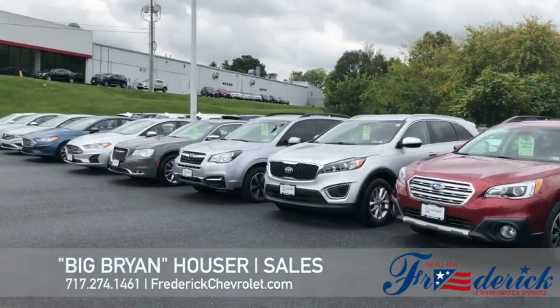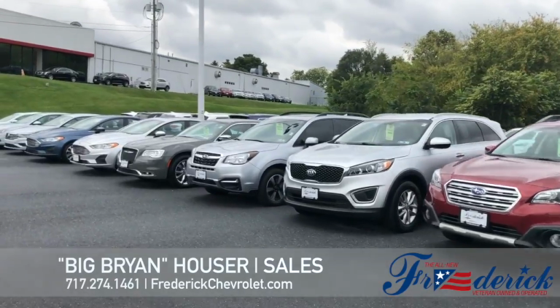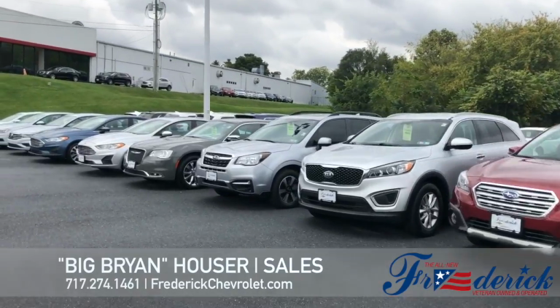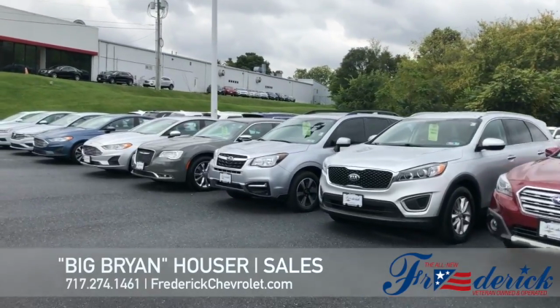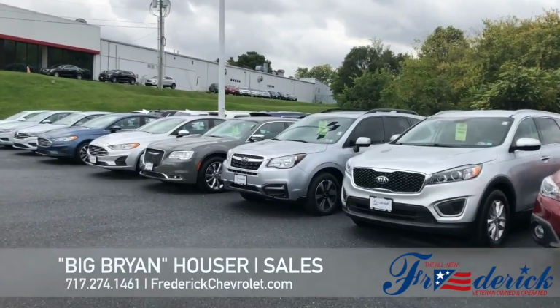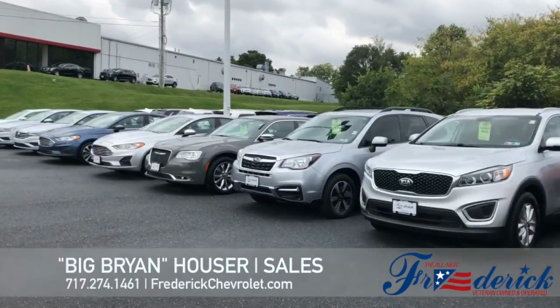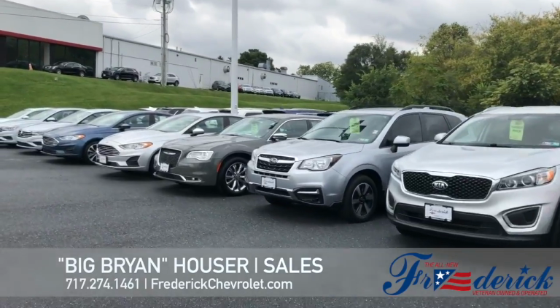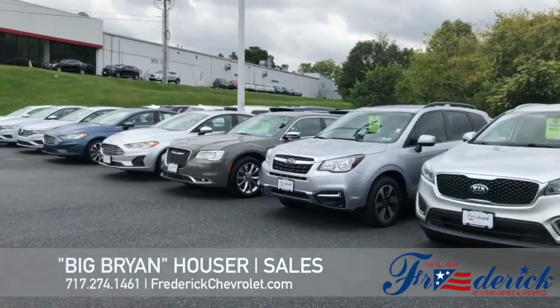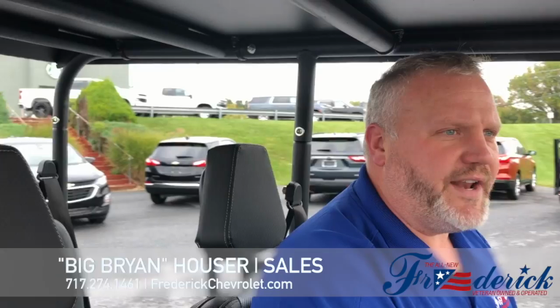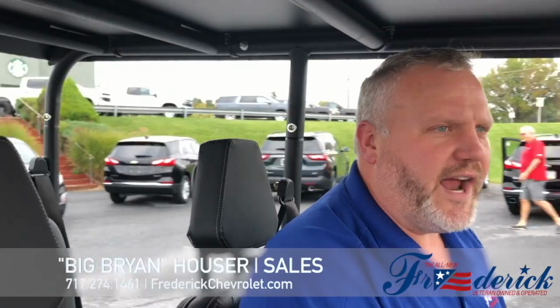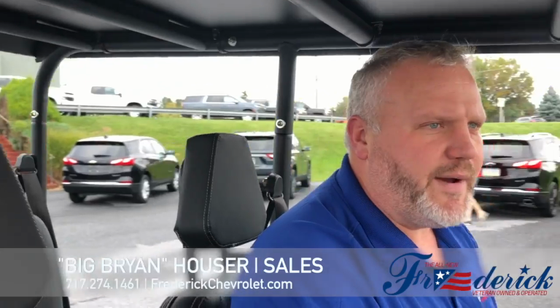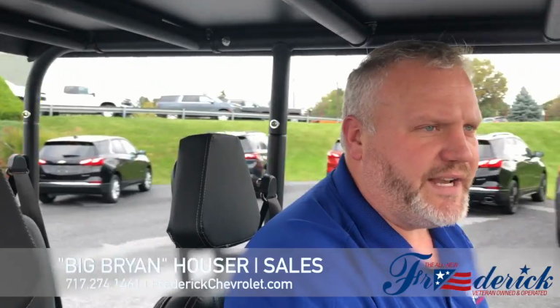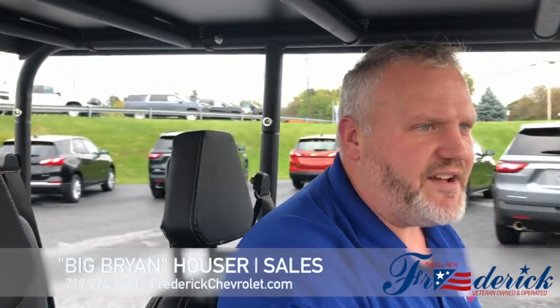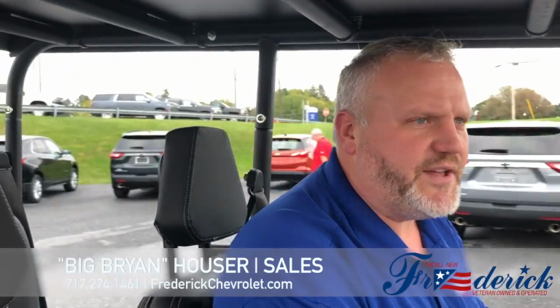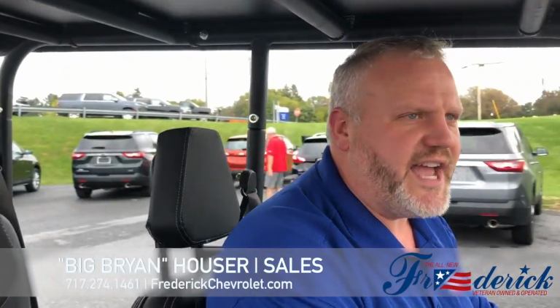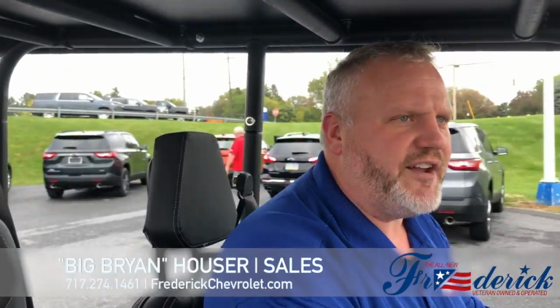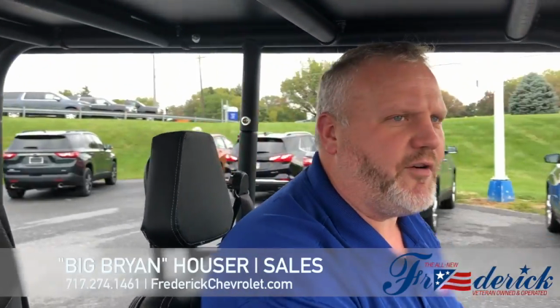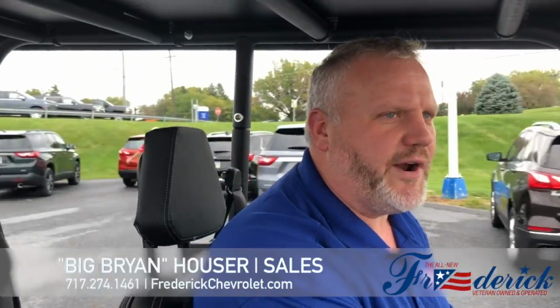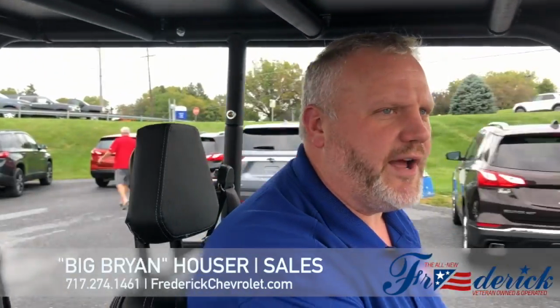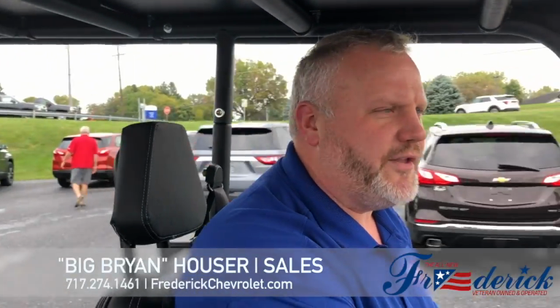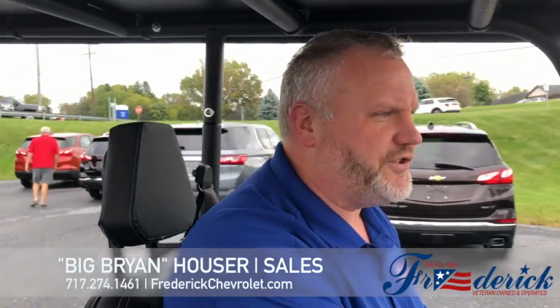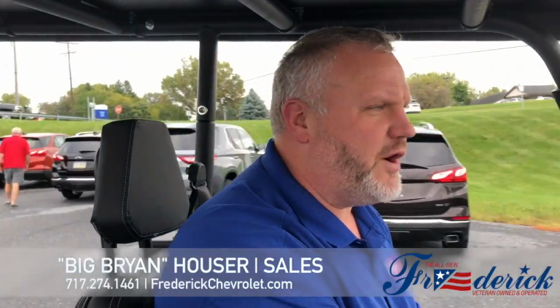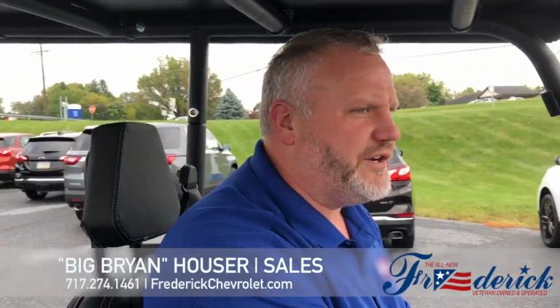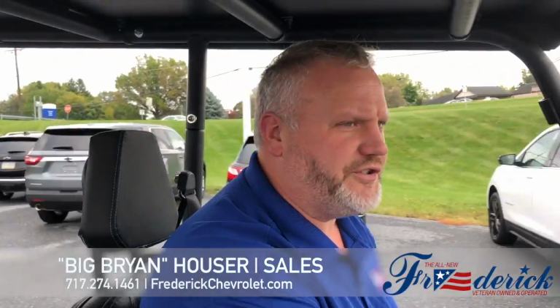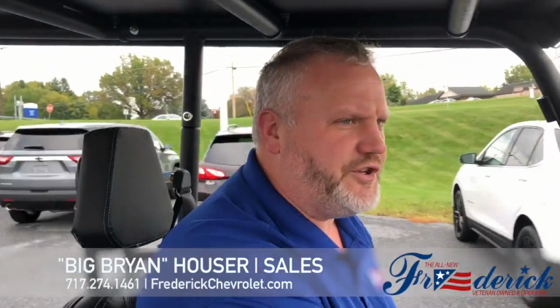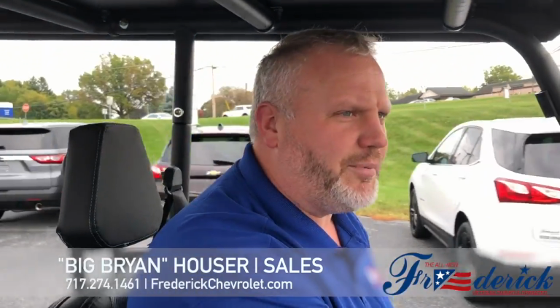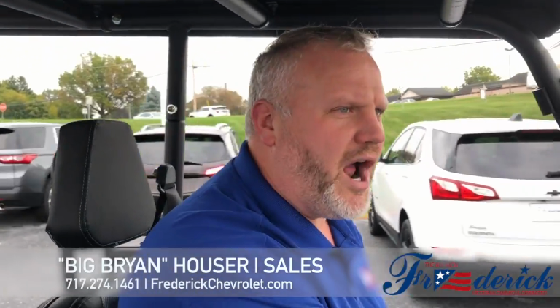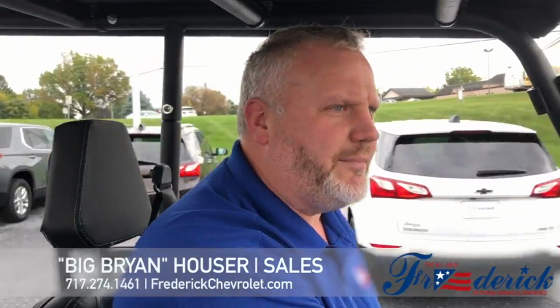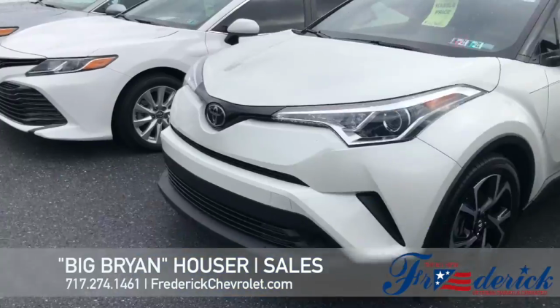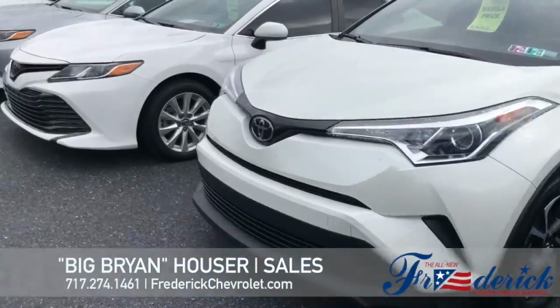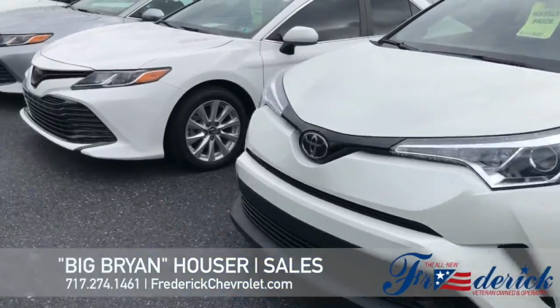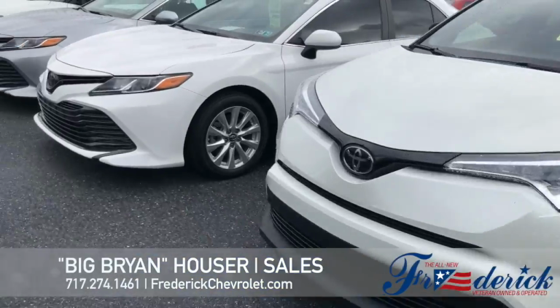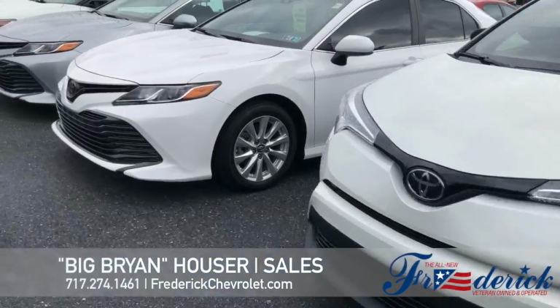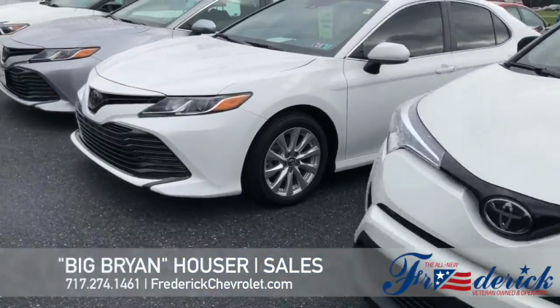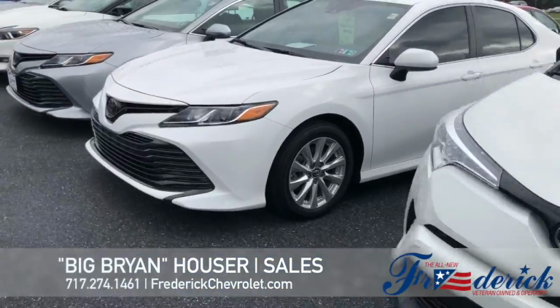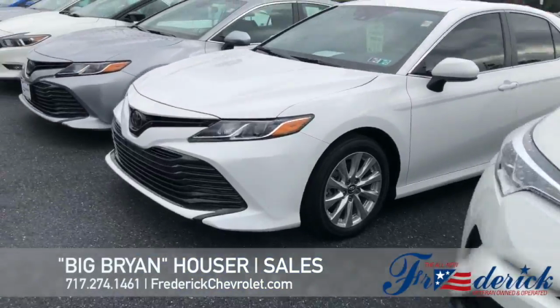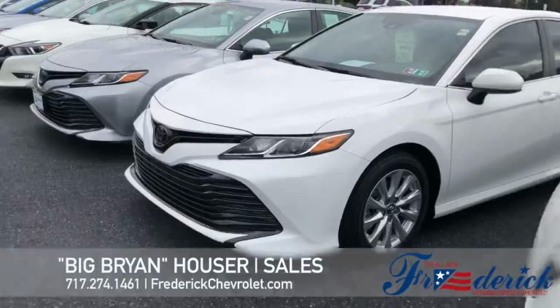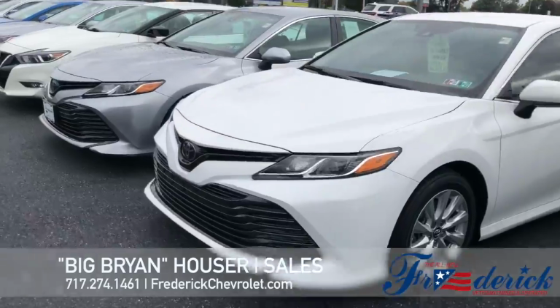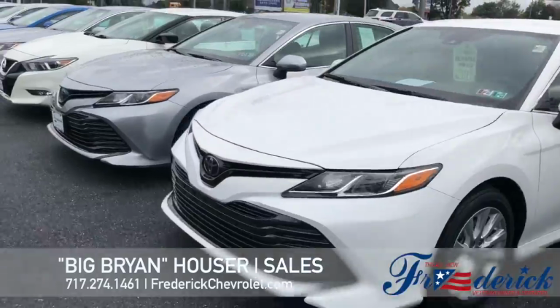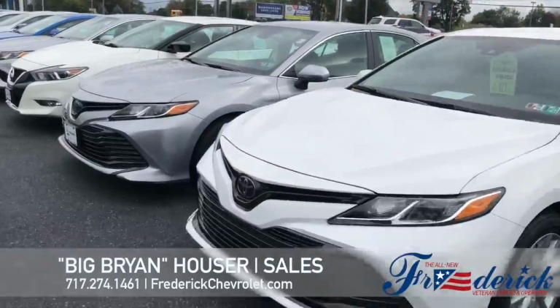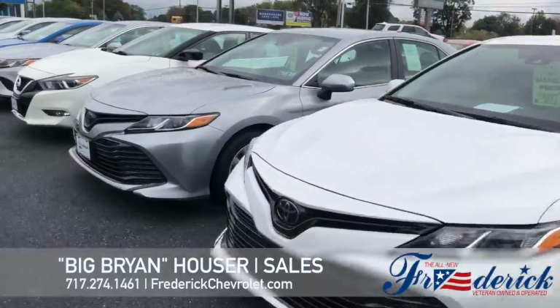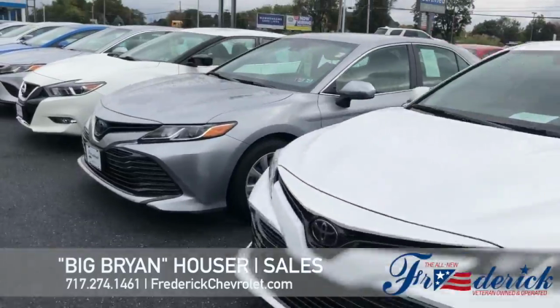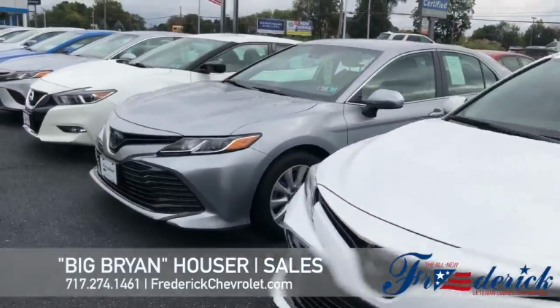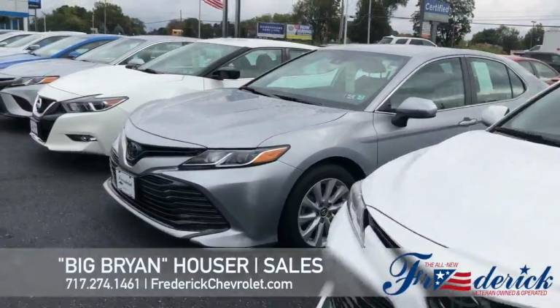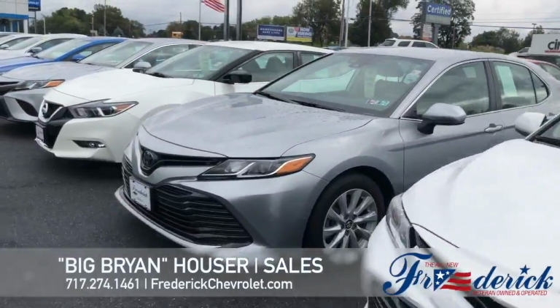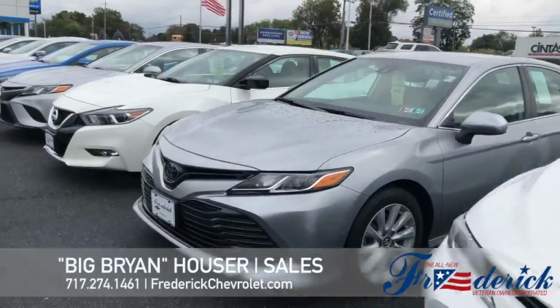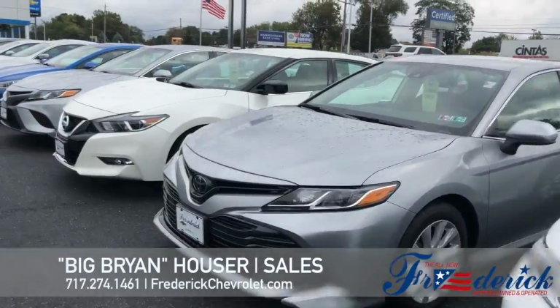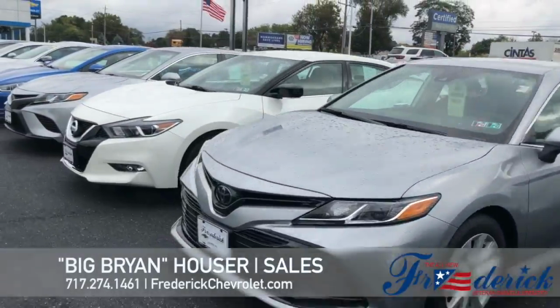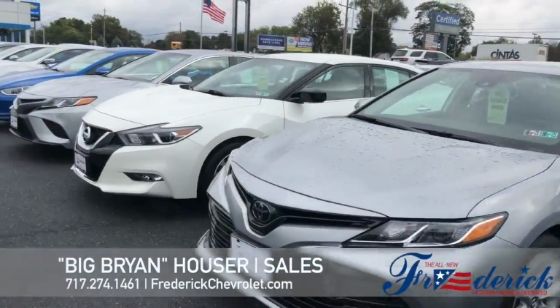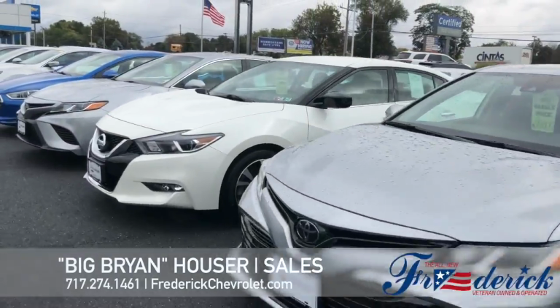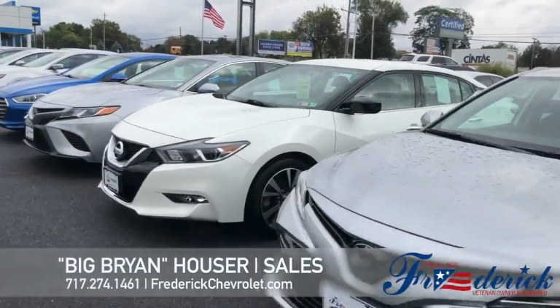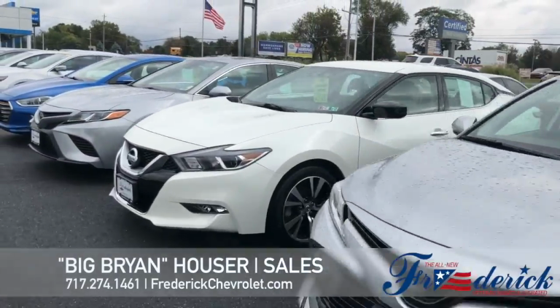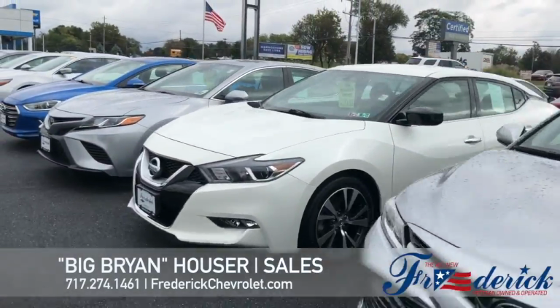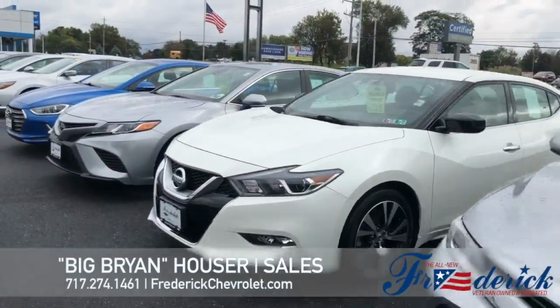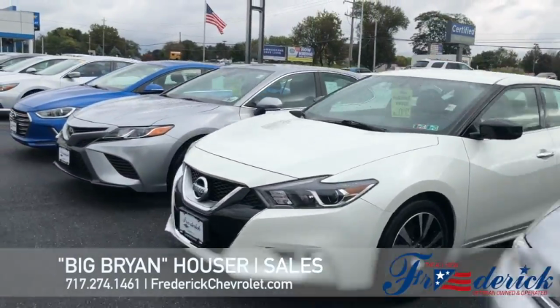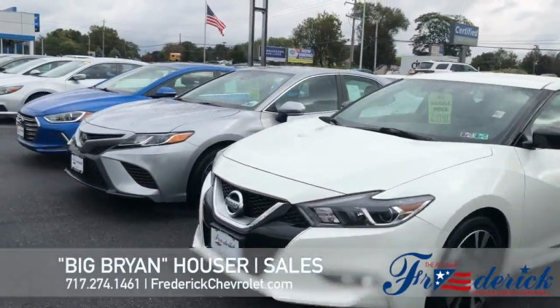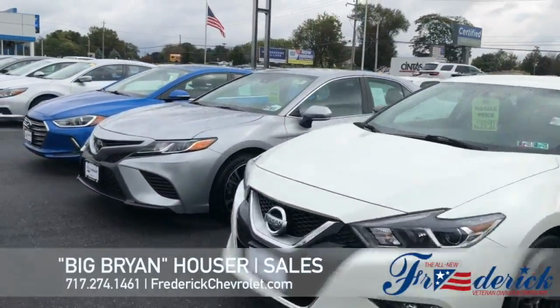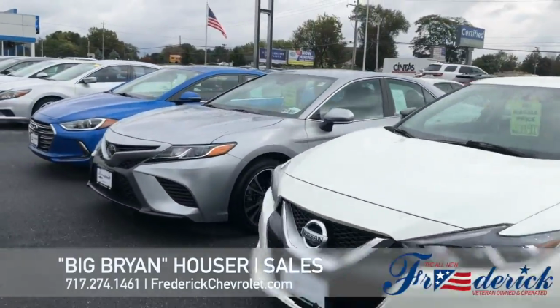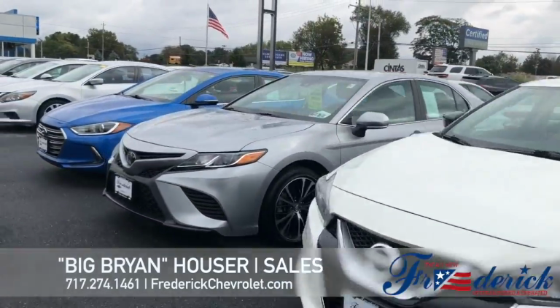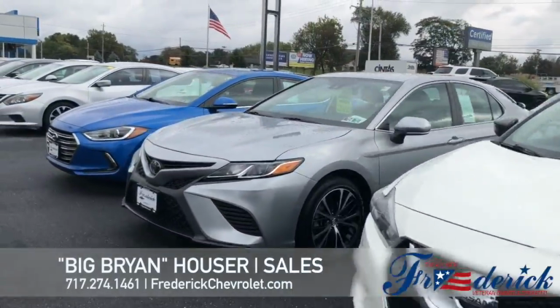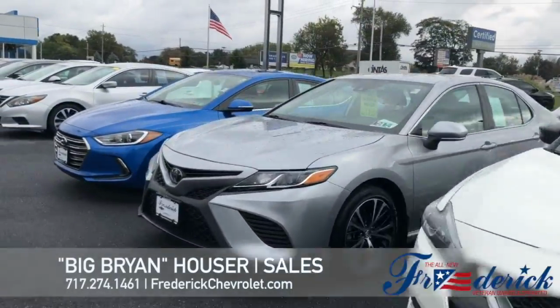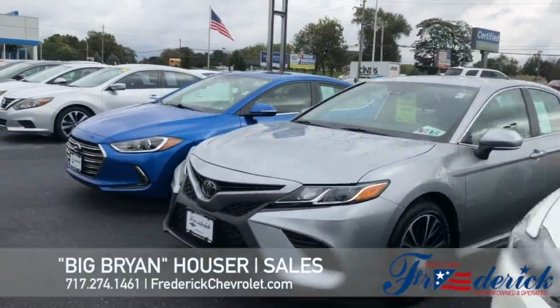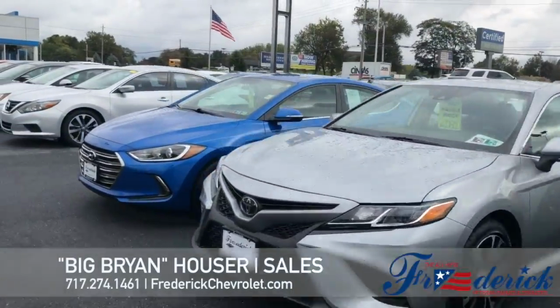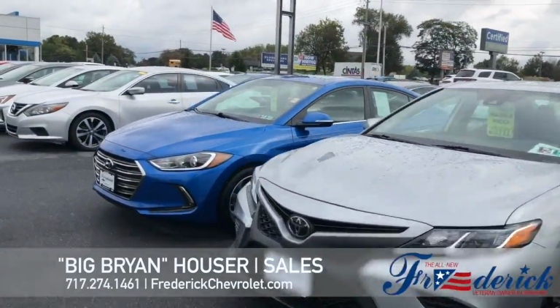If we don't have it here, we can definitely get it for you. There's no issues, no problems. As you can see, we're driving through our lot here. Just check it out.